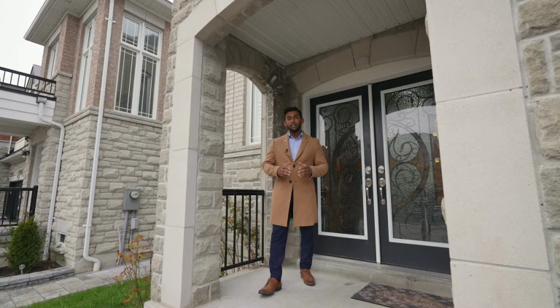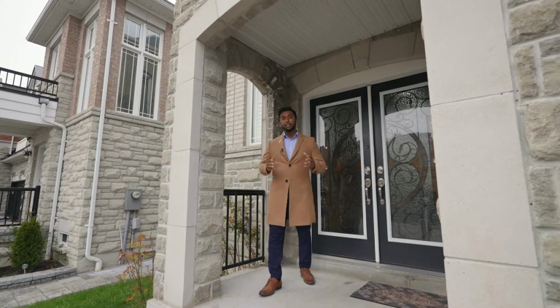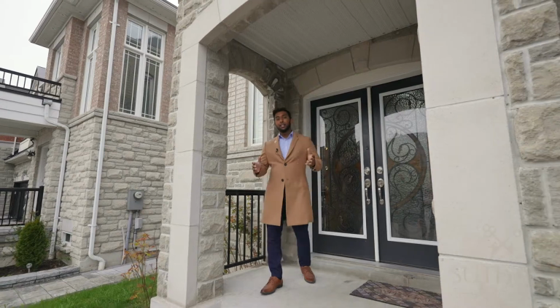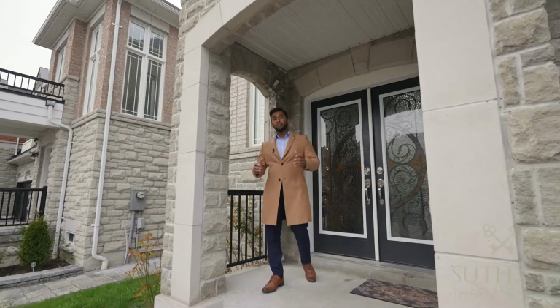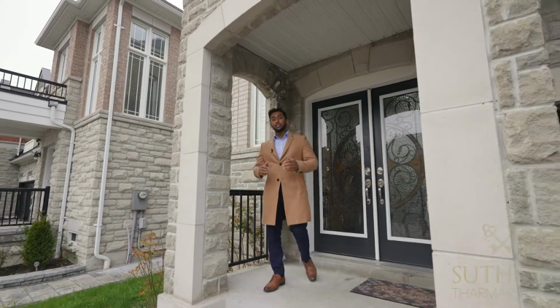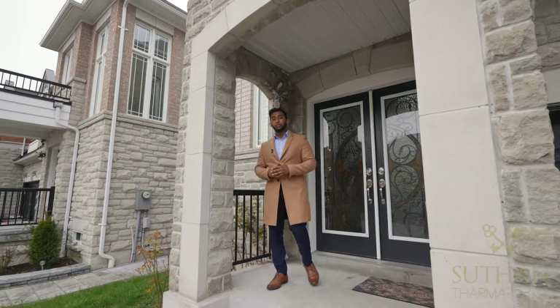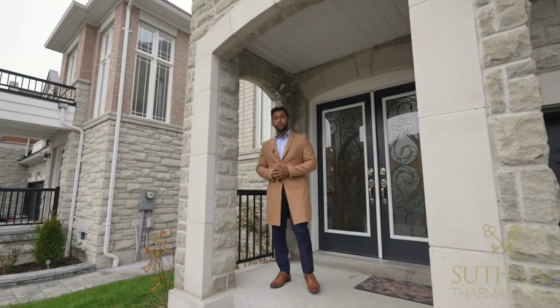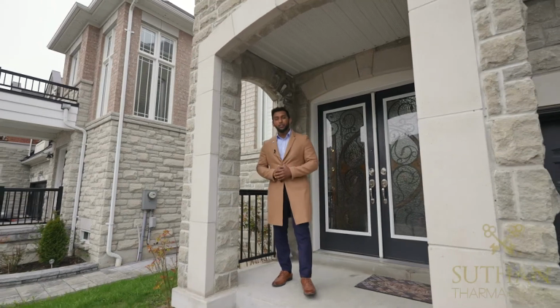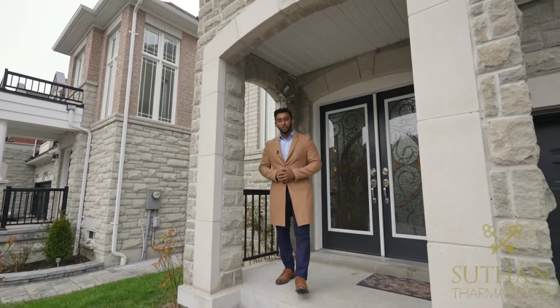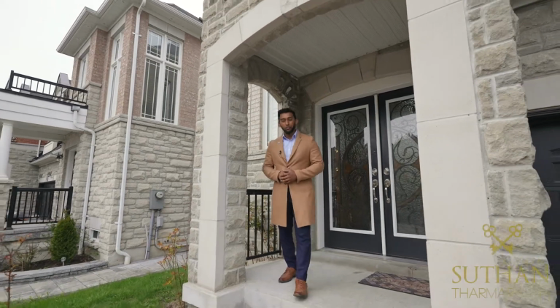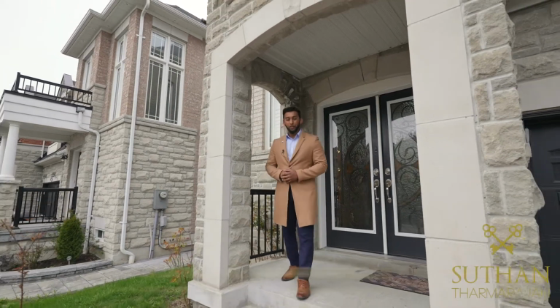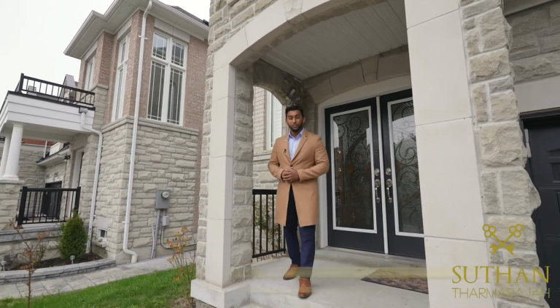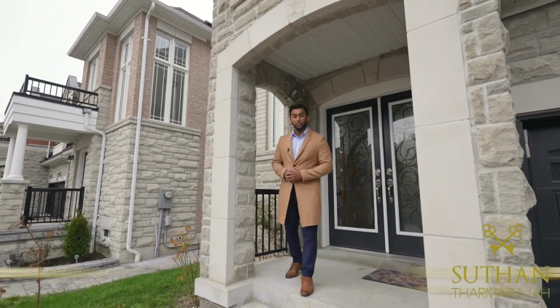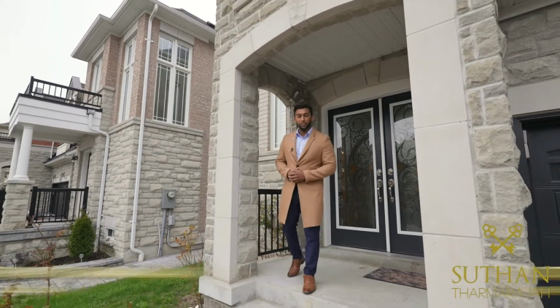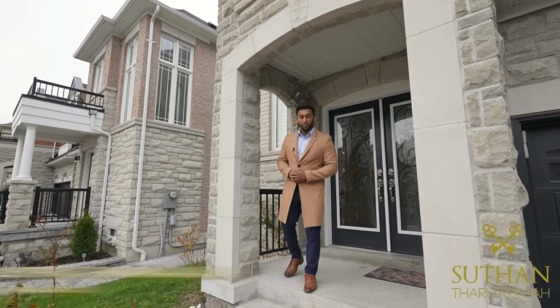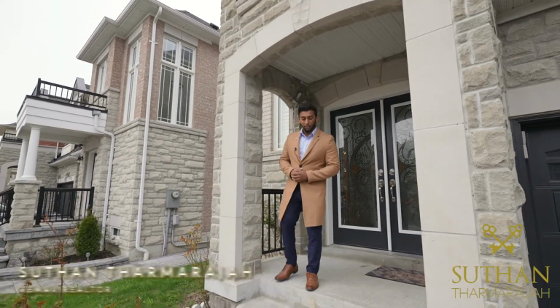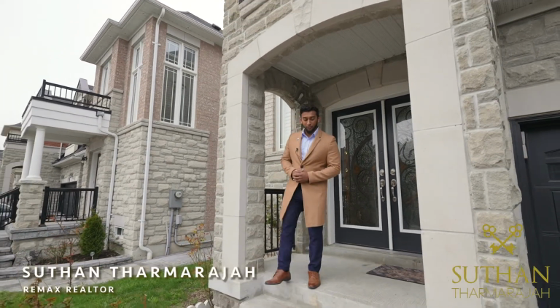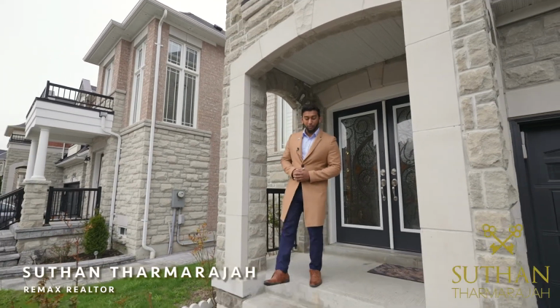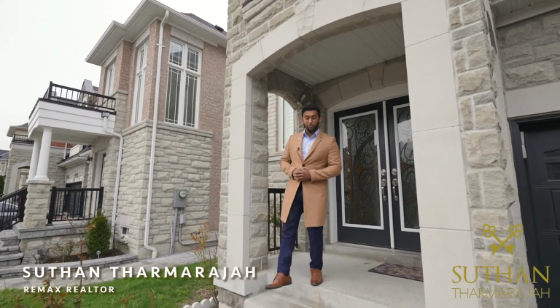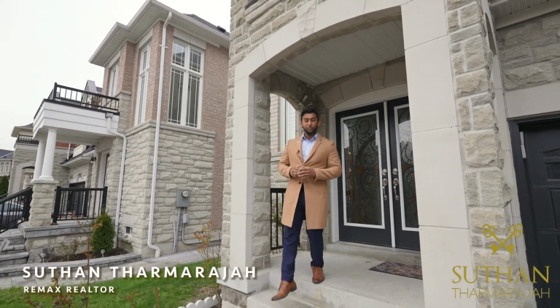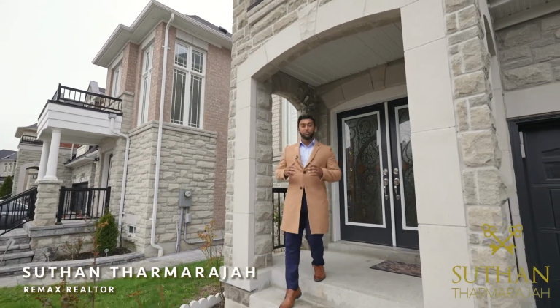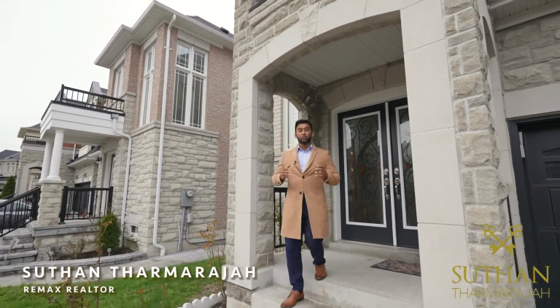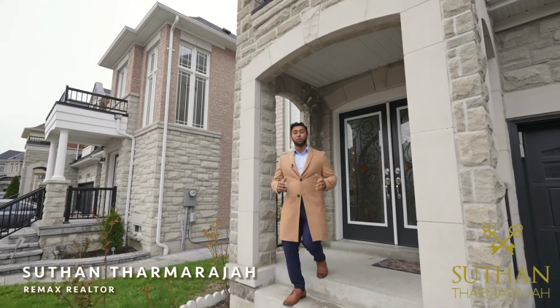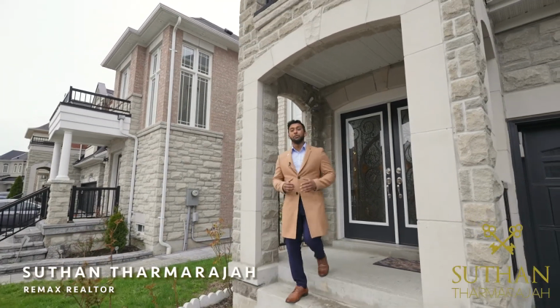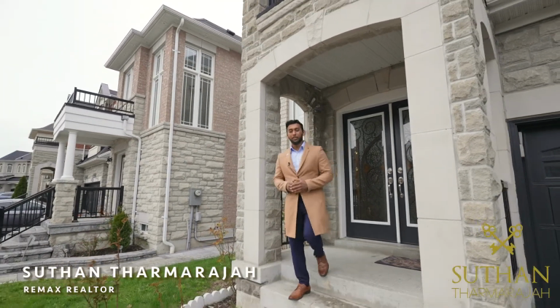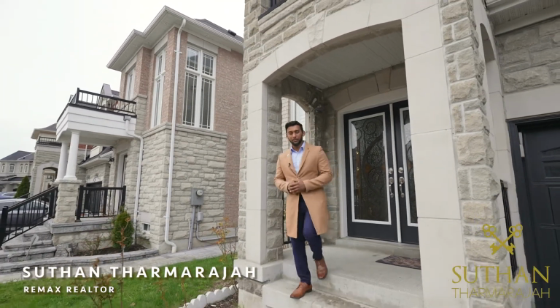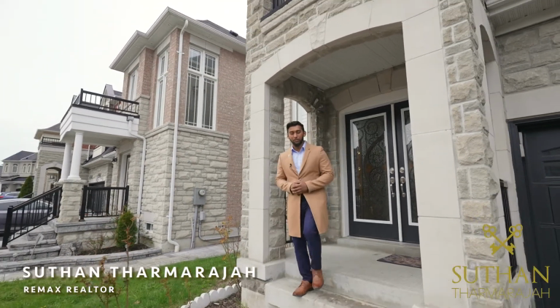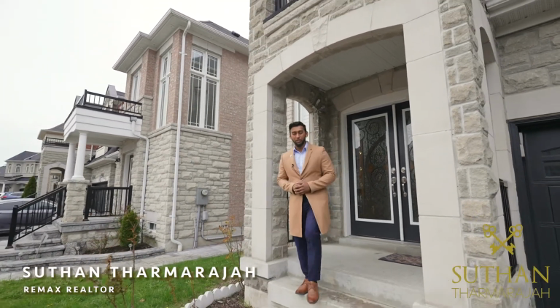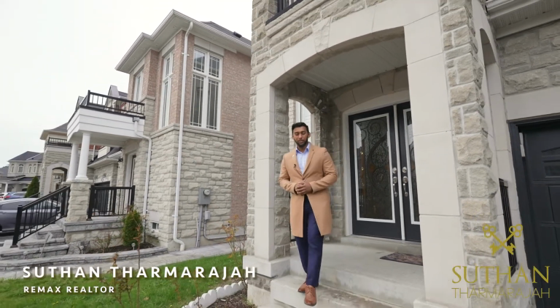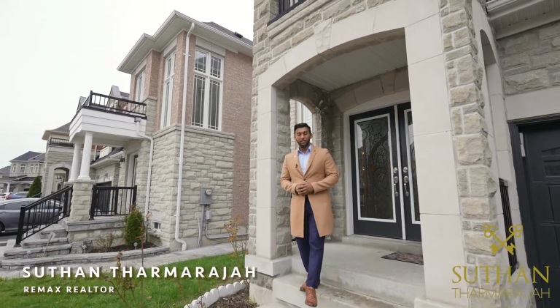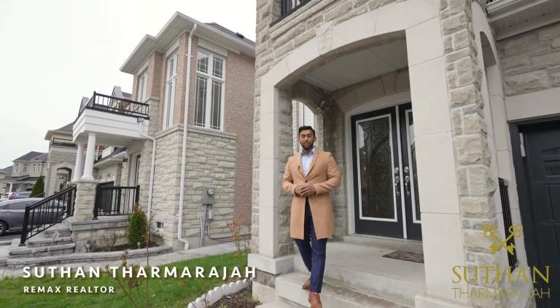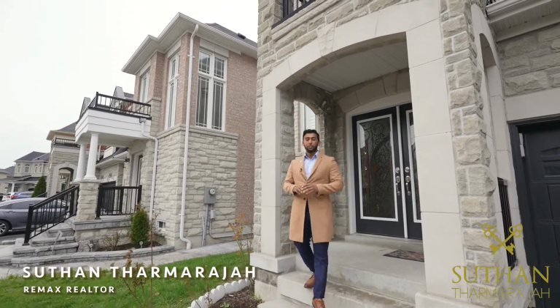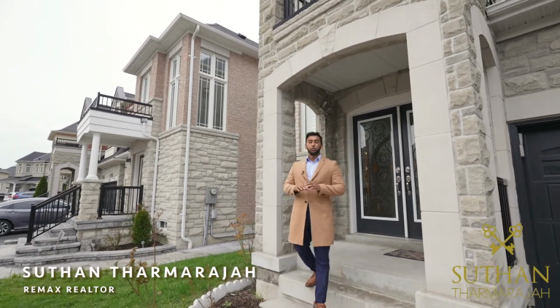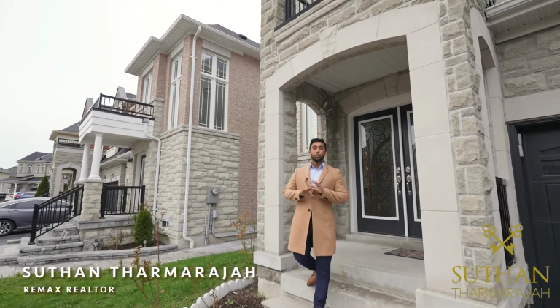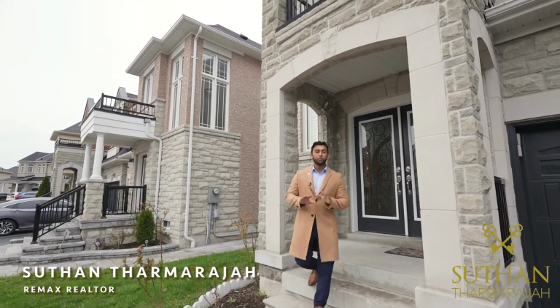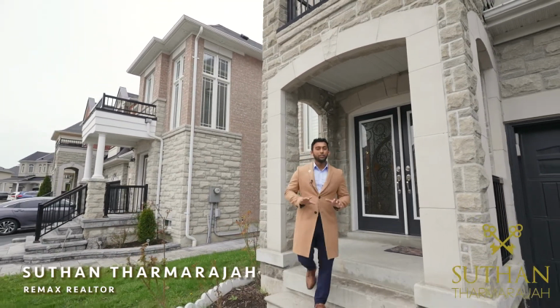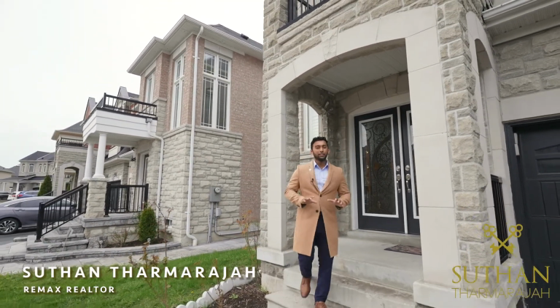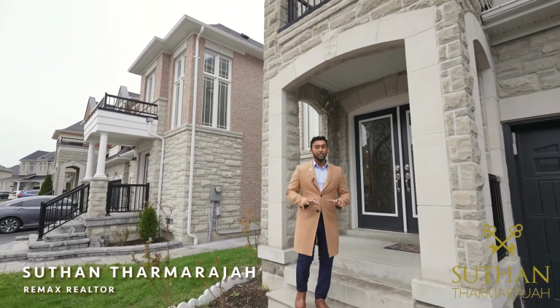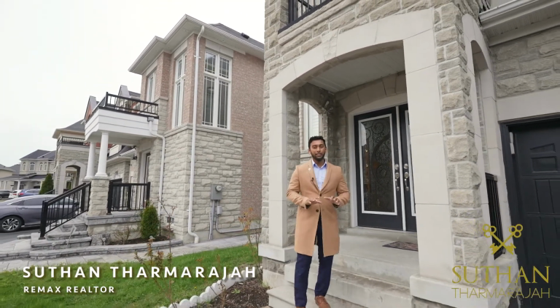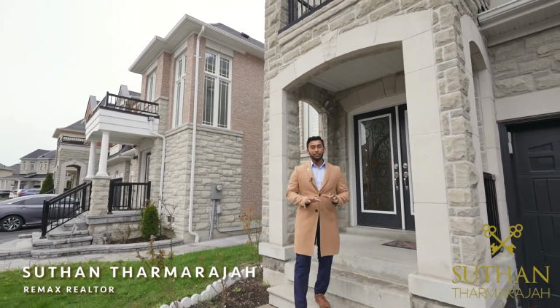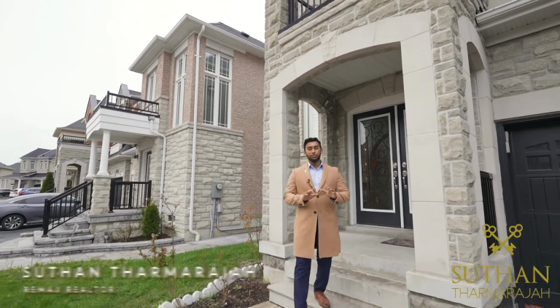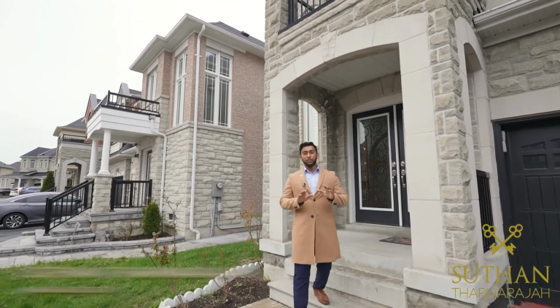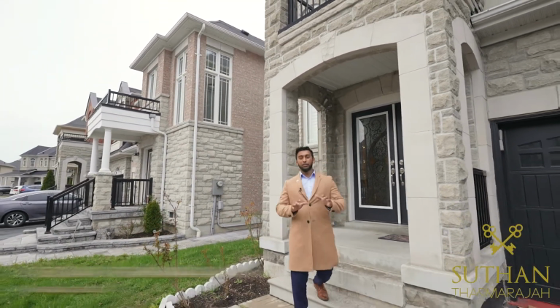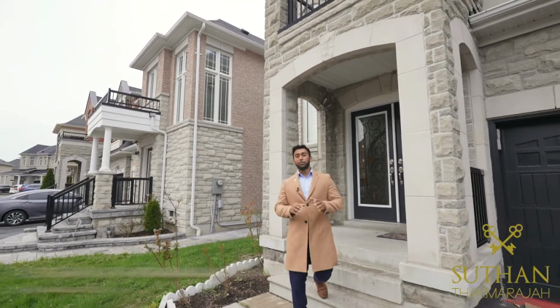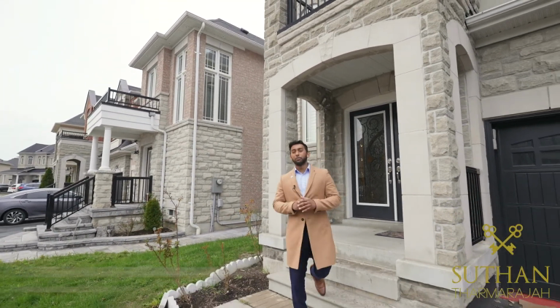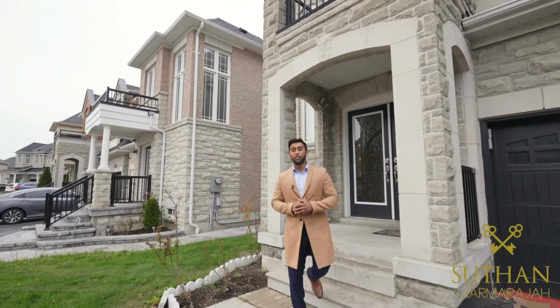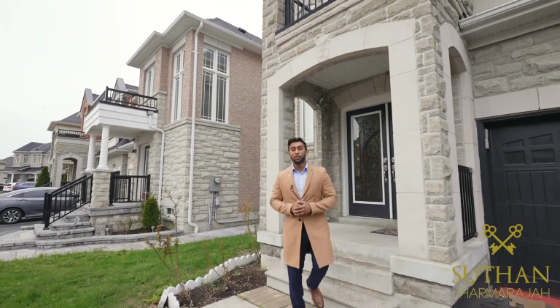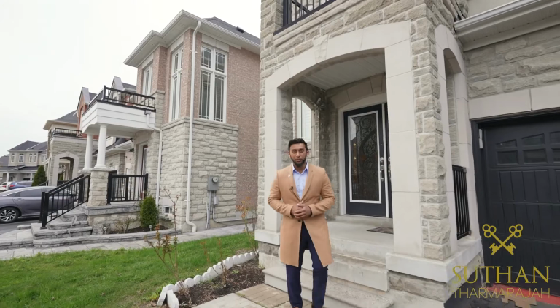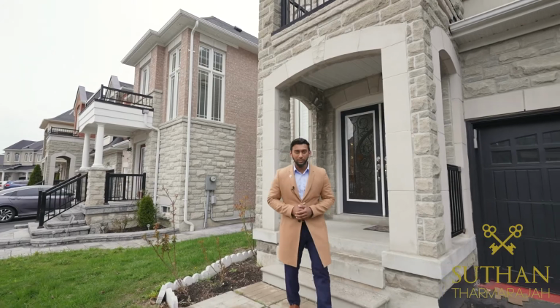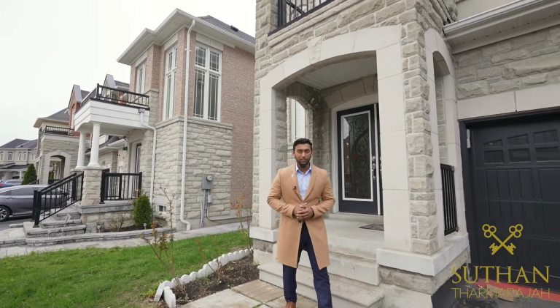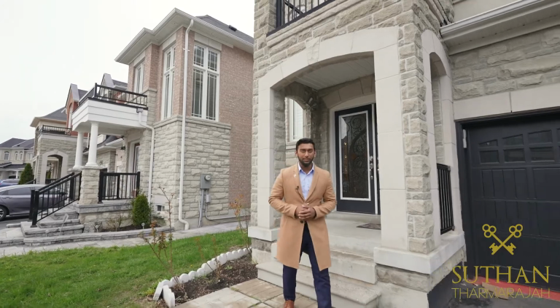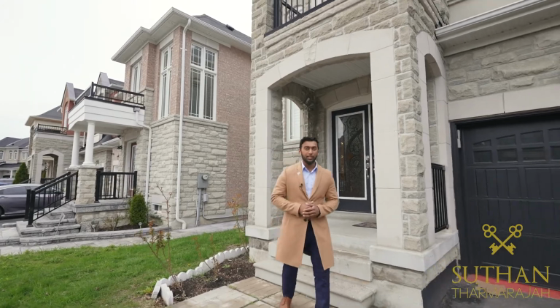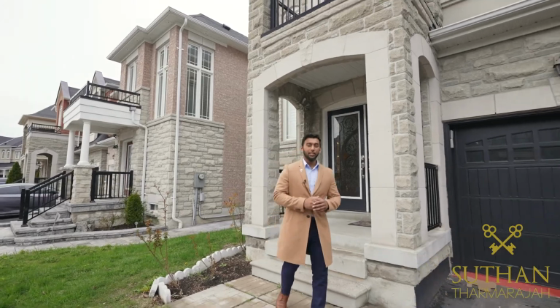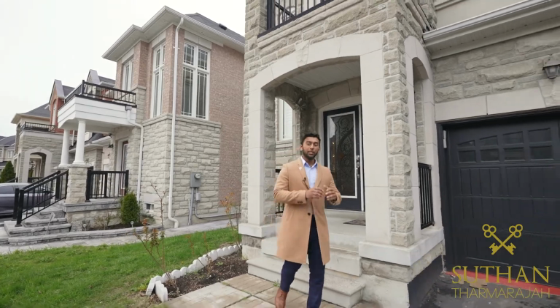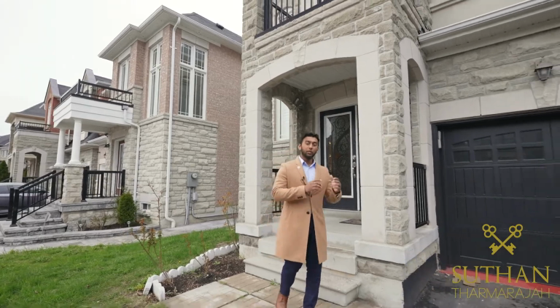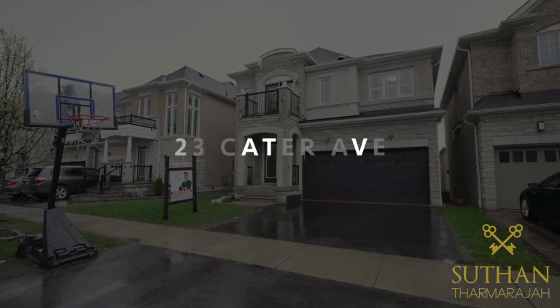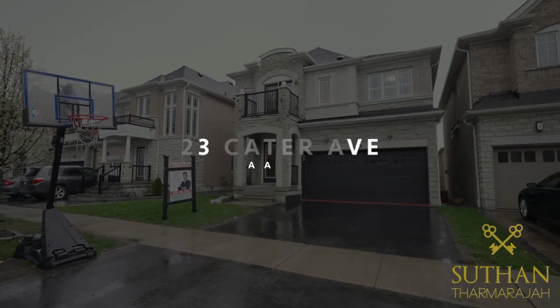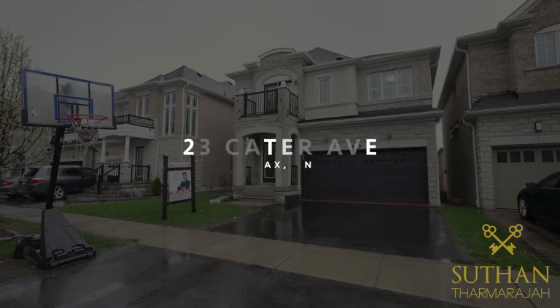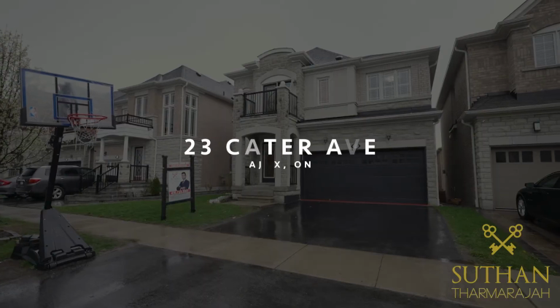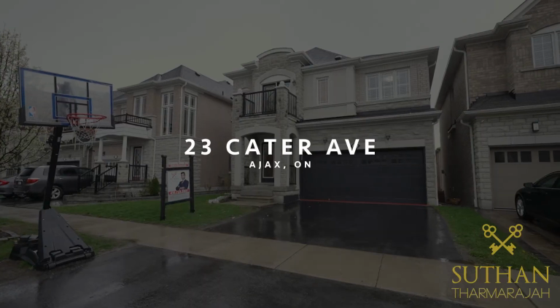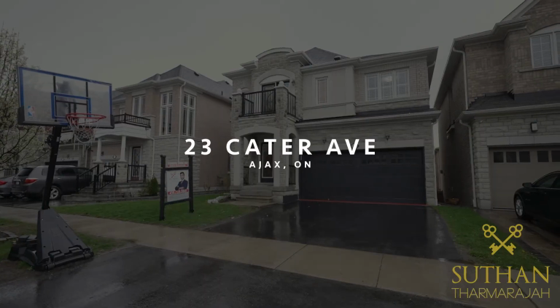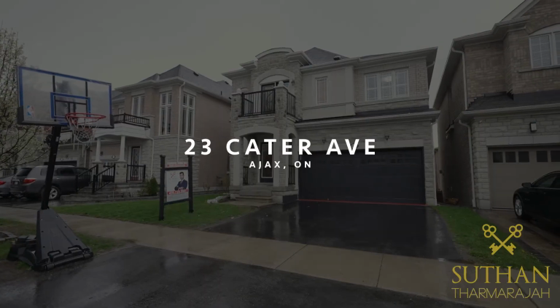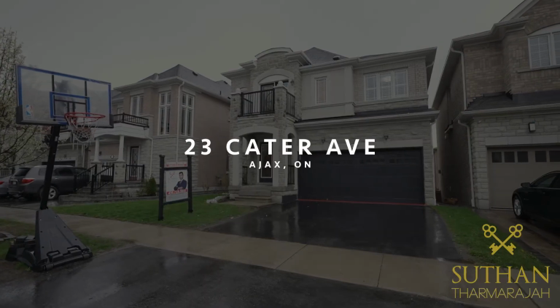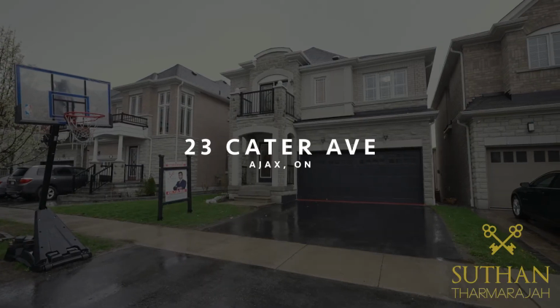Hey guys, it's Sildan Thar Maraja, your realtor from RE-MAX Community. Super excited to bring you my newest listing, 23 Cater Avenue.